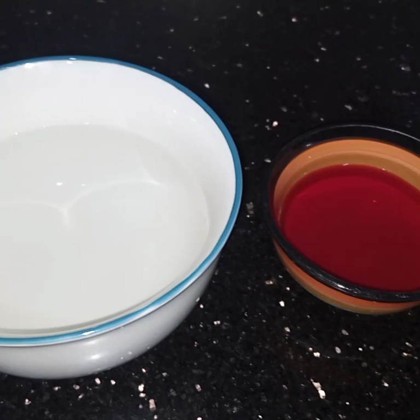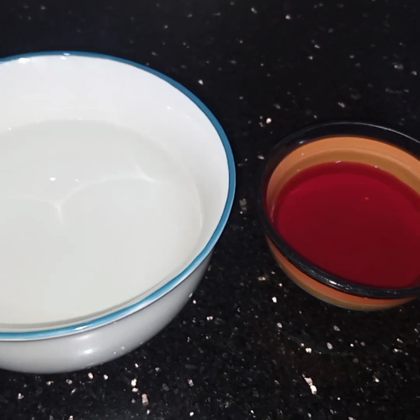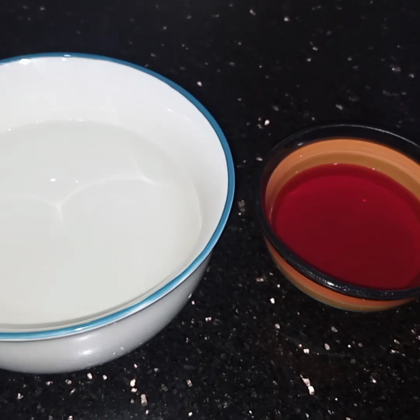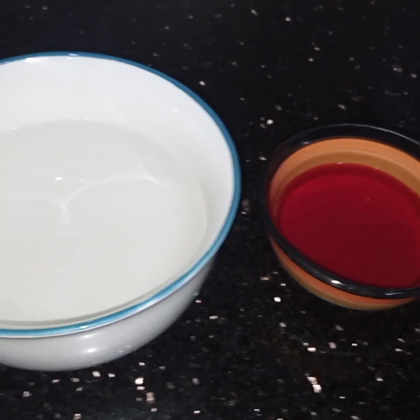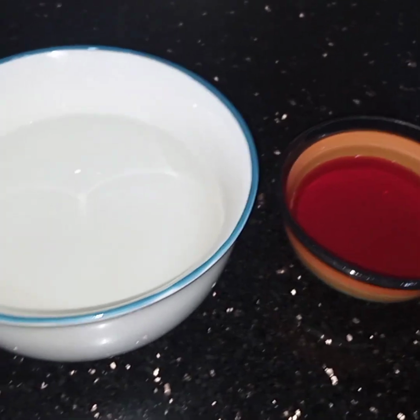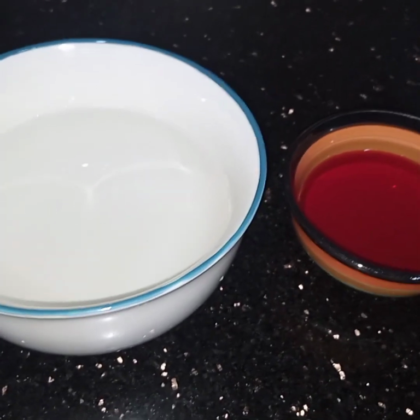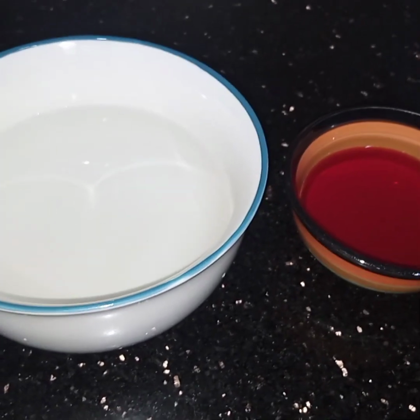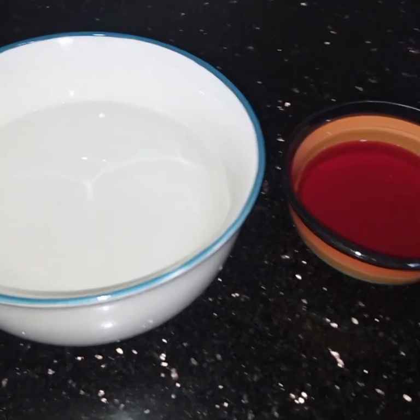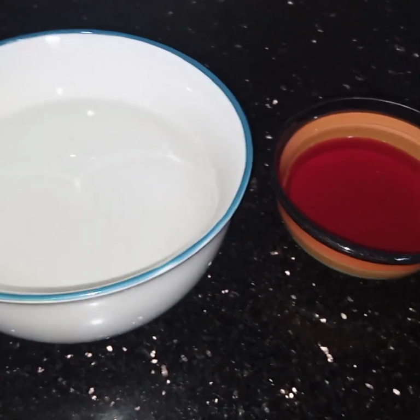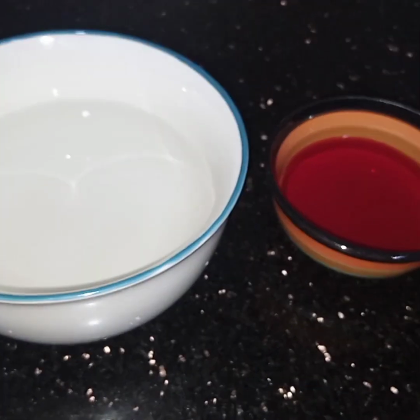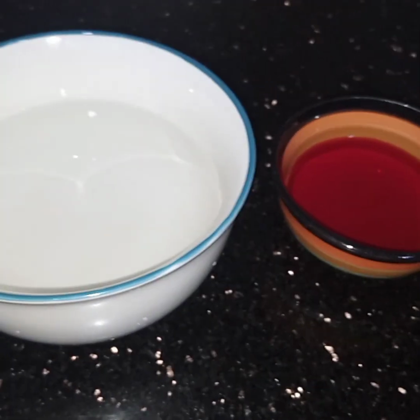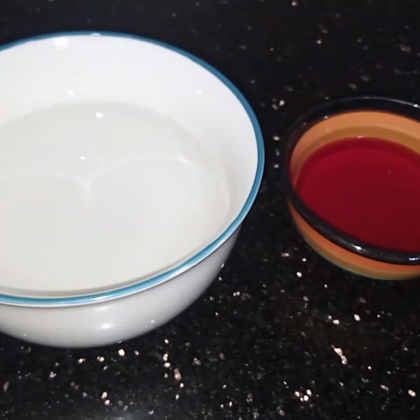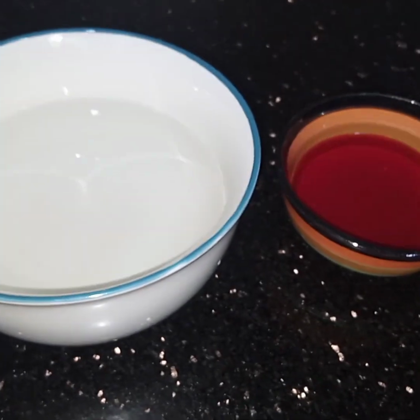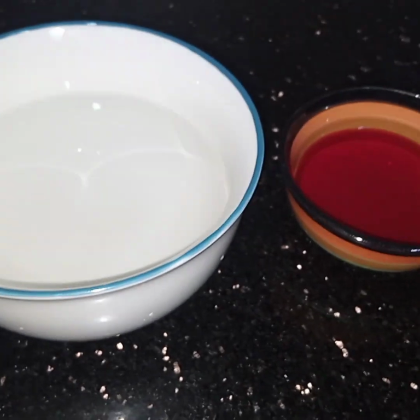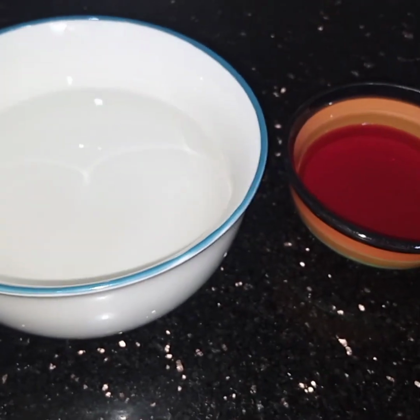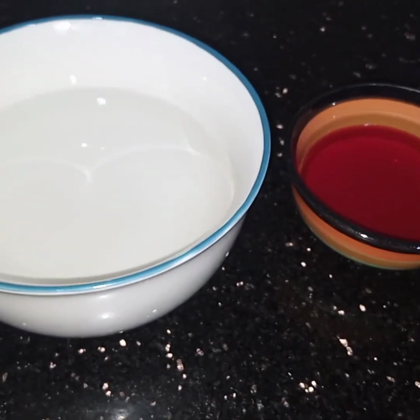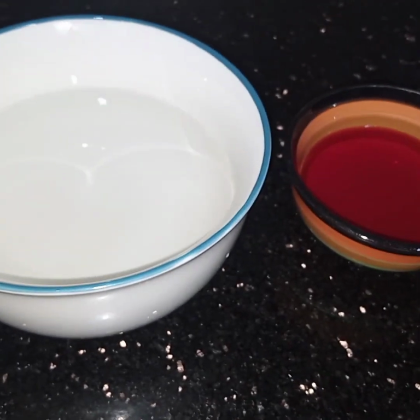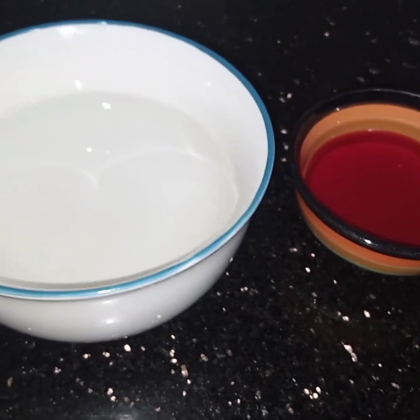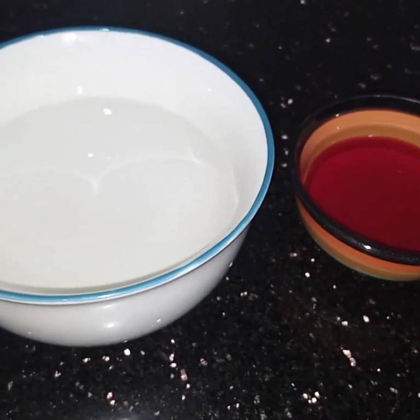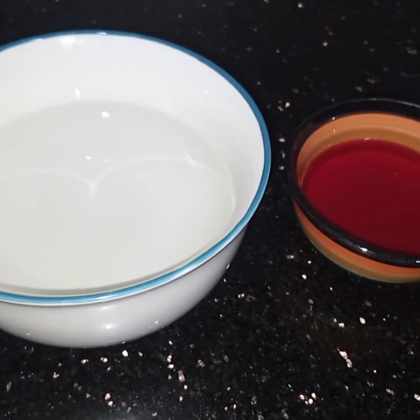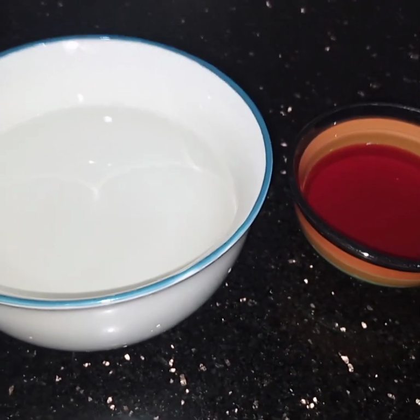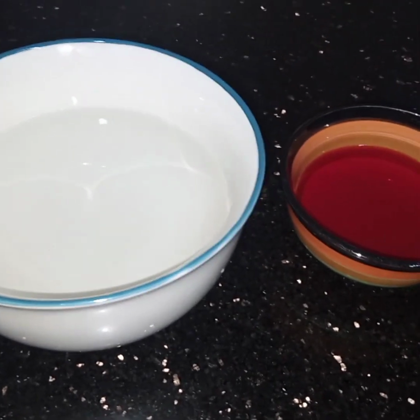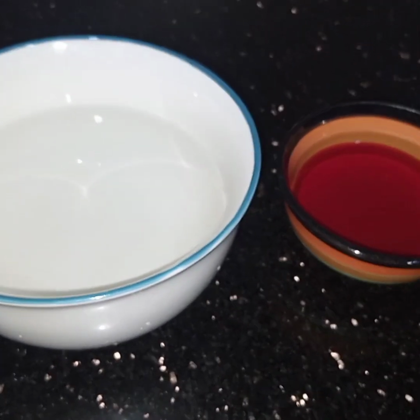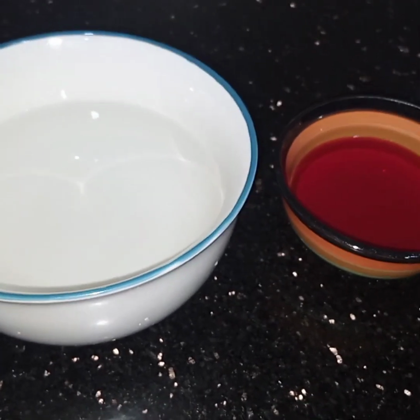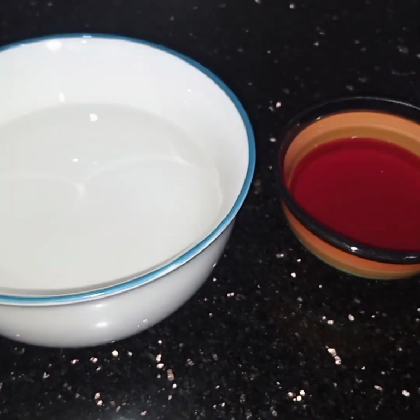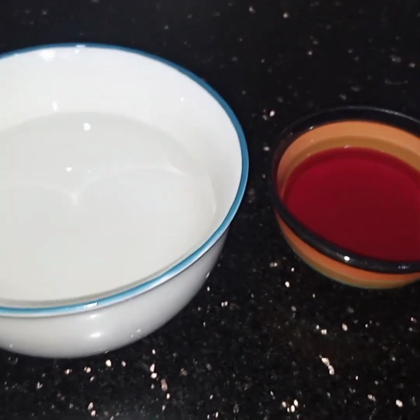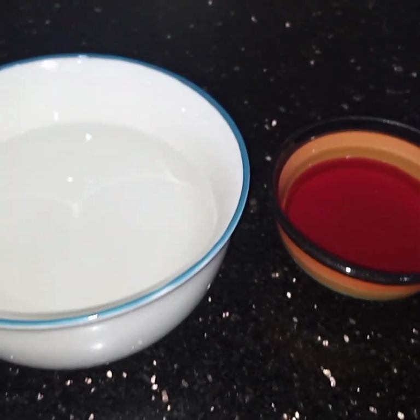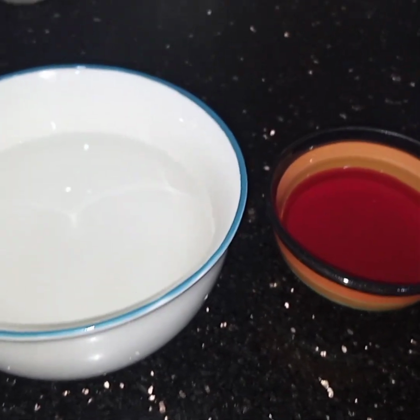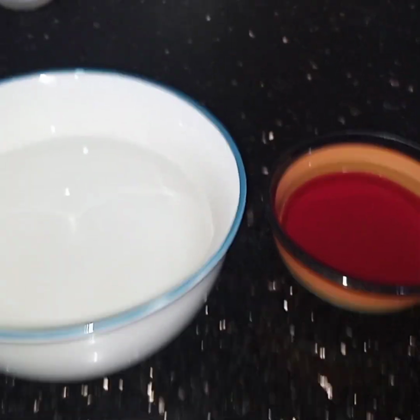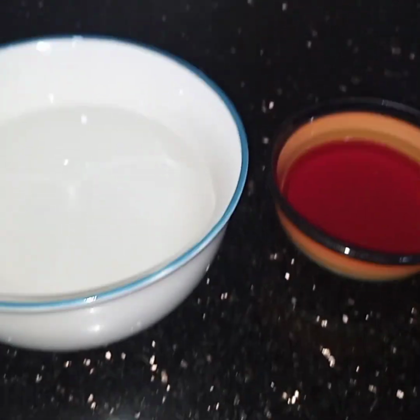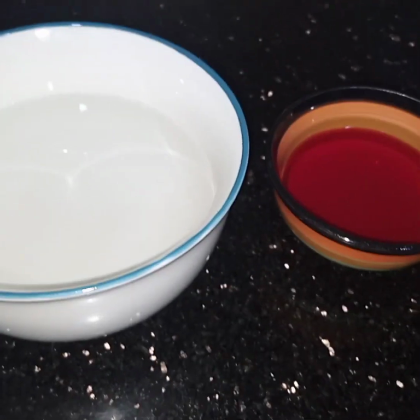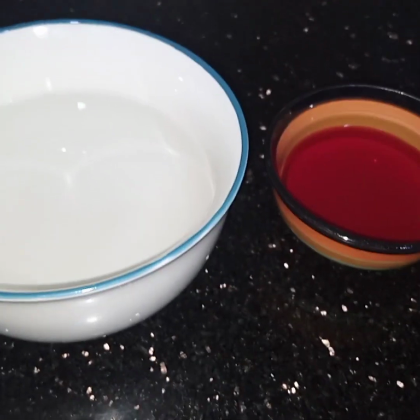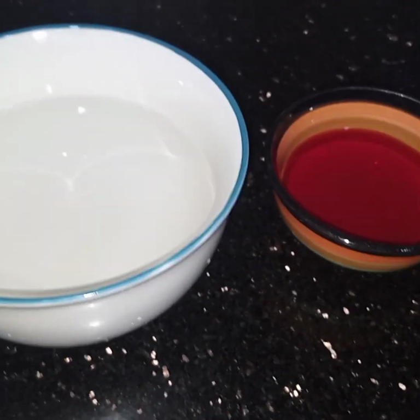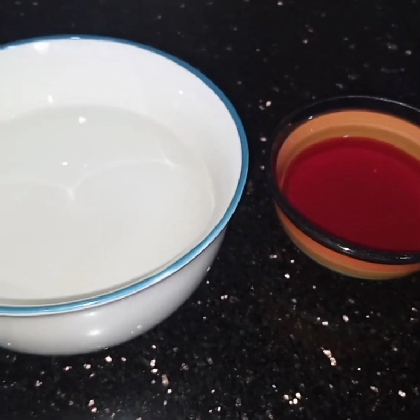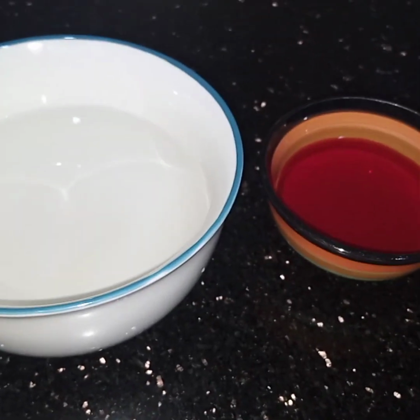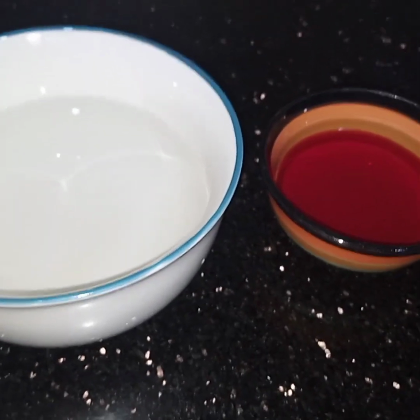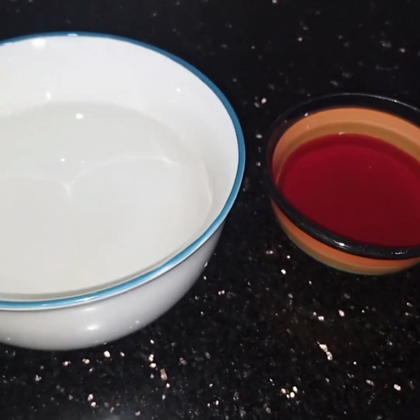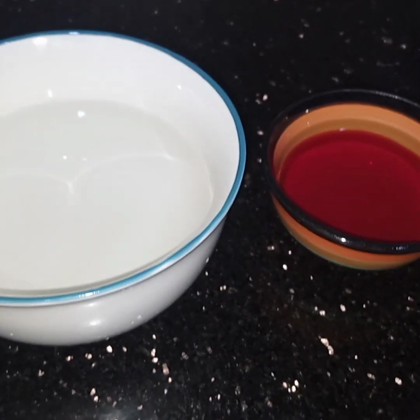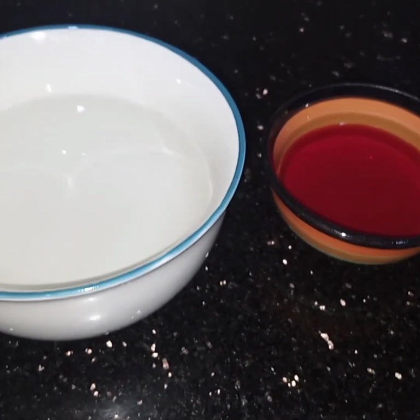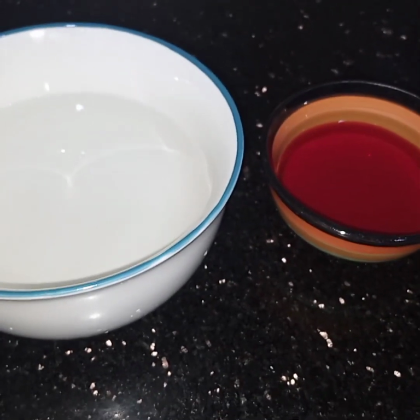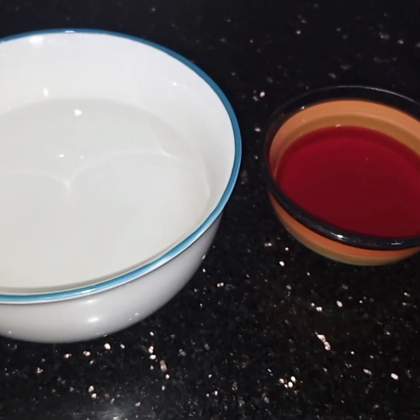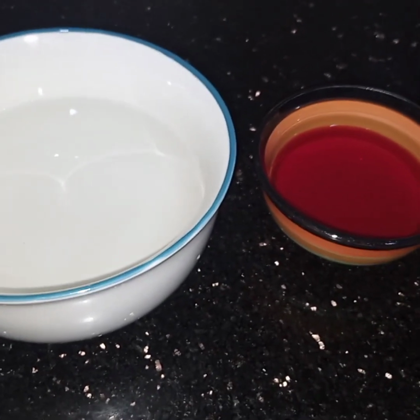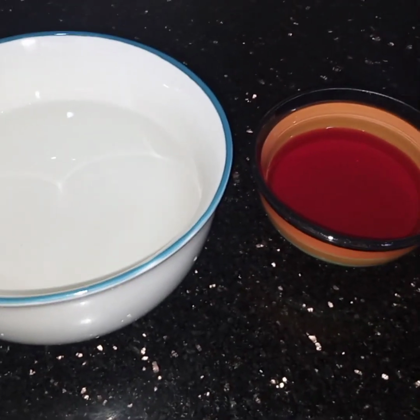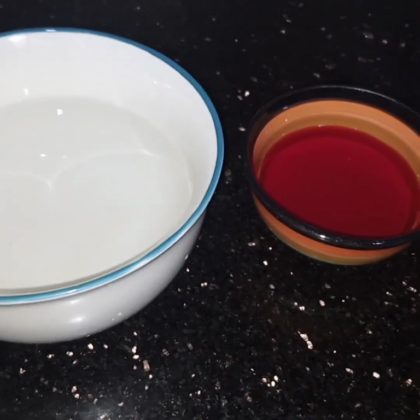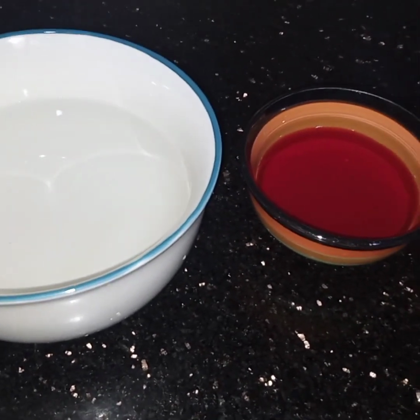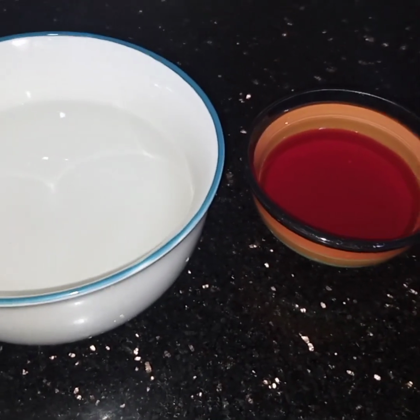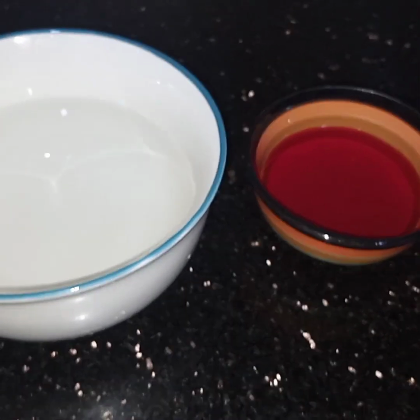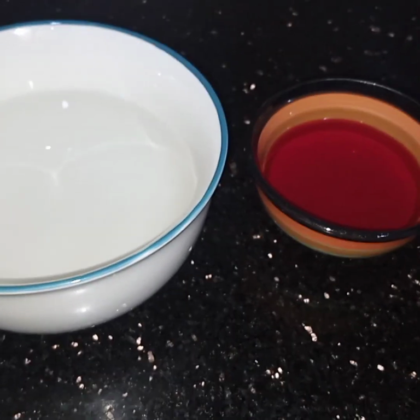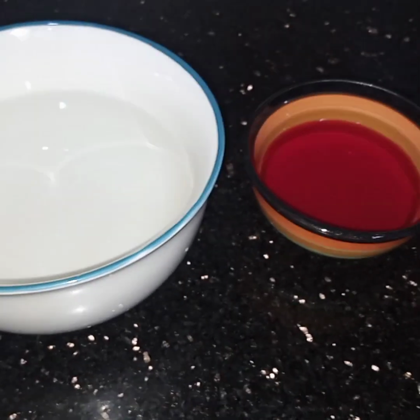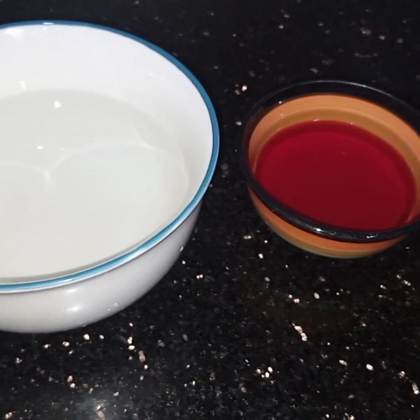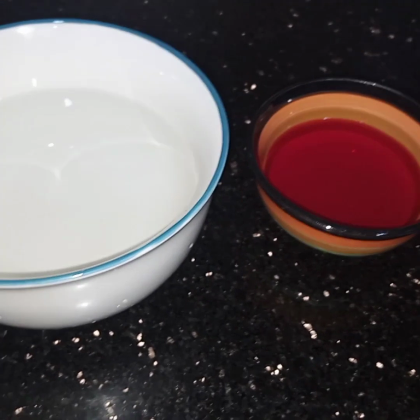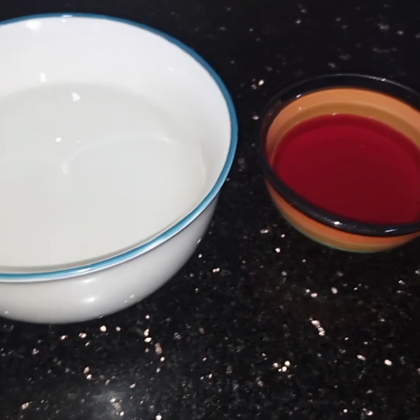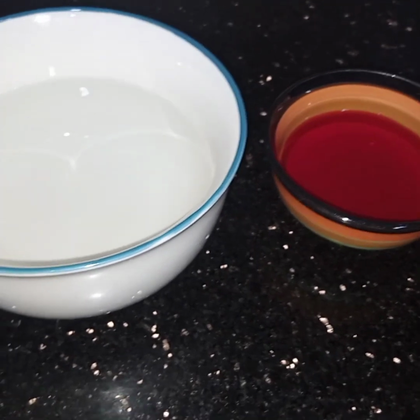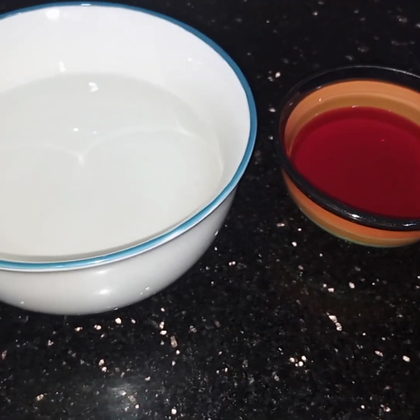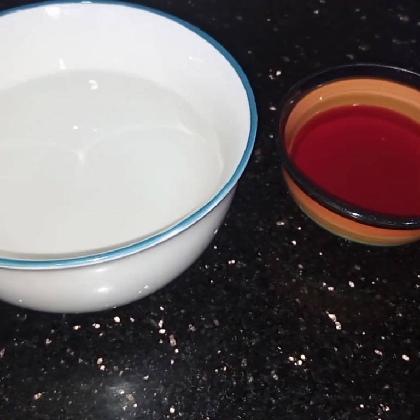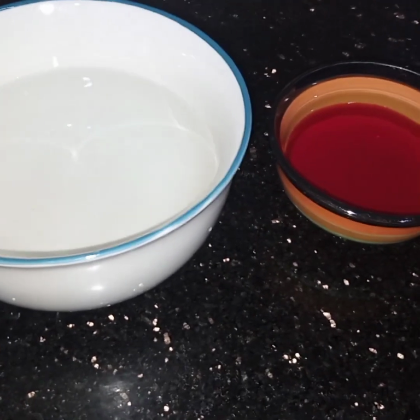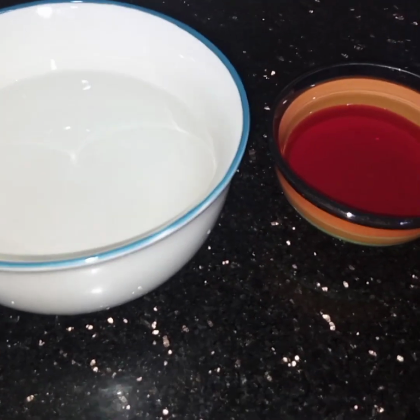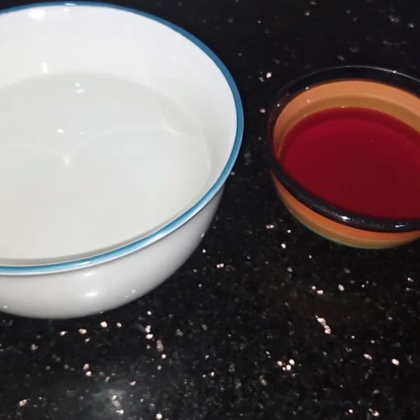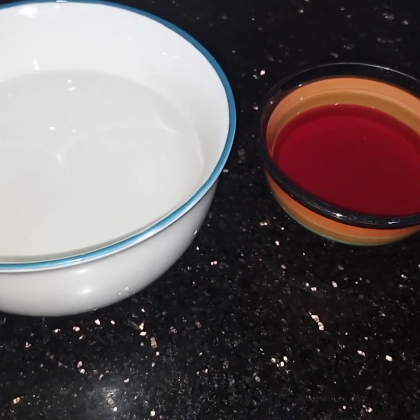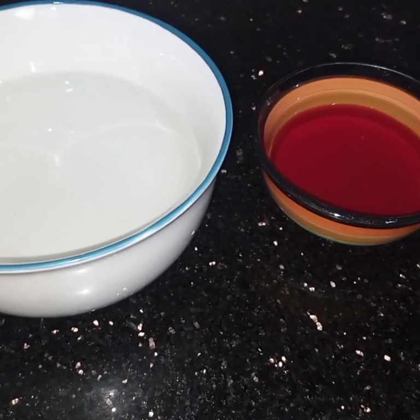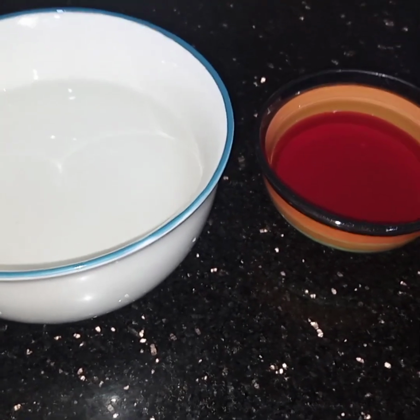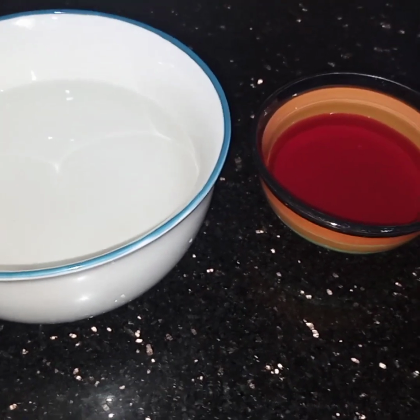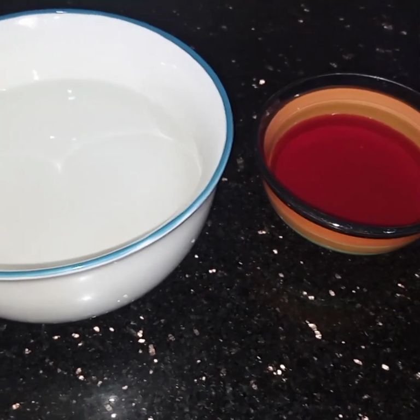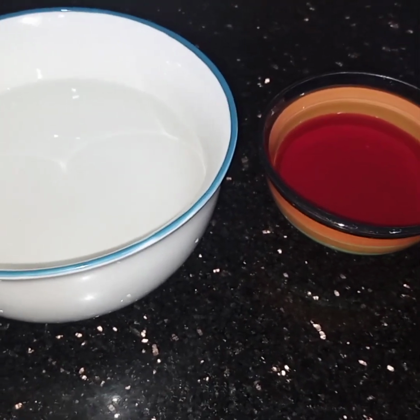Bismillah ar-Rahman ar-Rahim. Assalamu alaikum. Today I am making a very yummy dessert, rose custard.